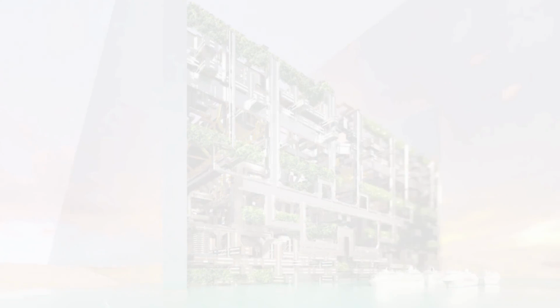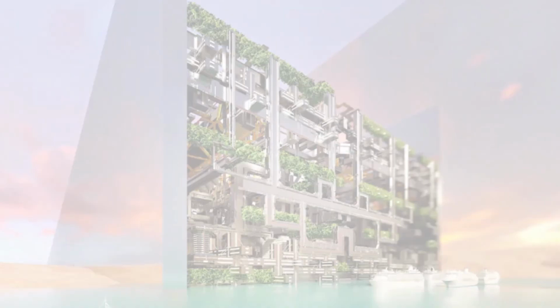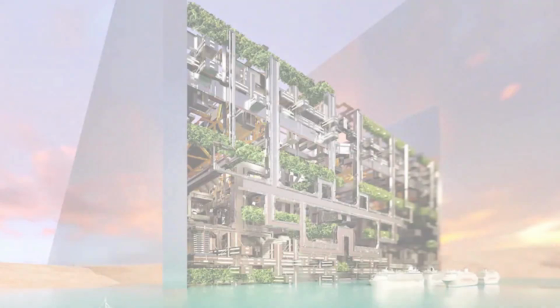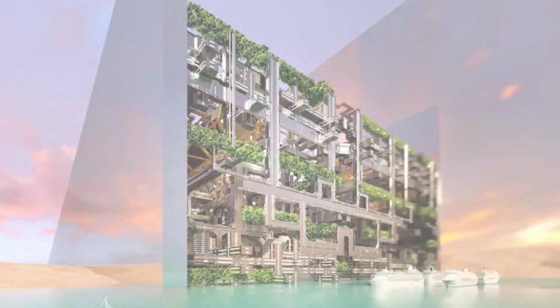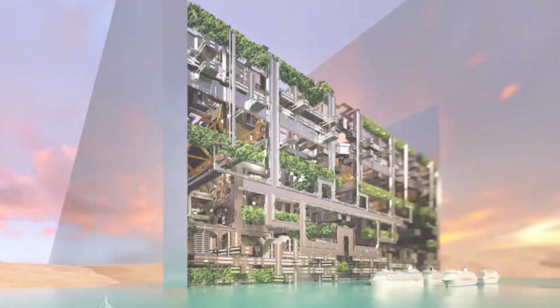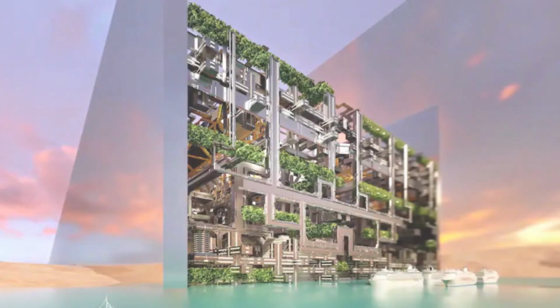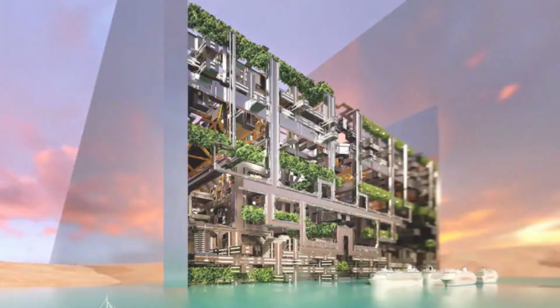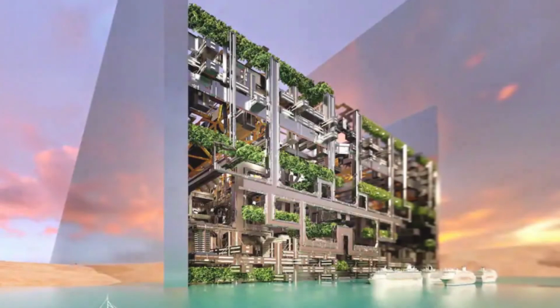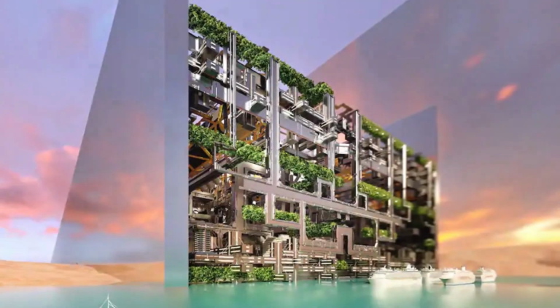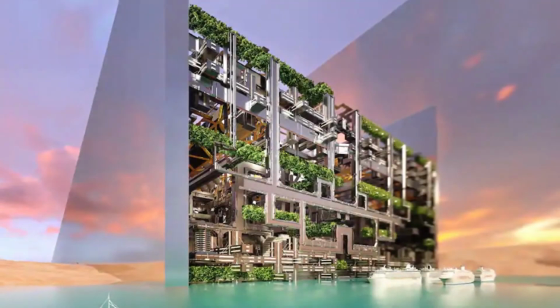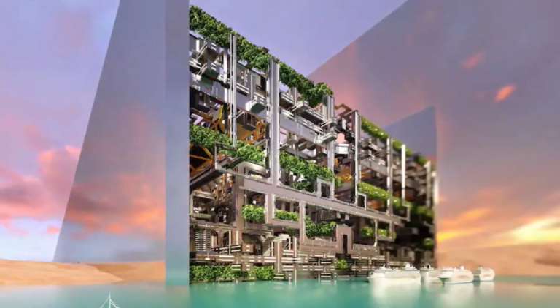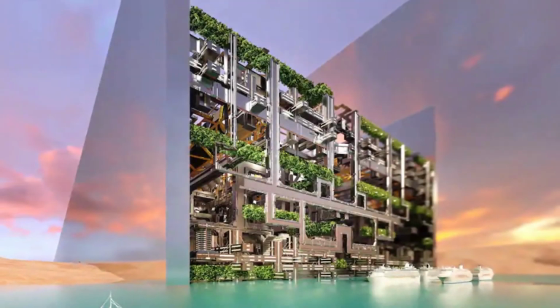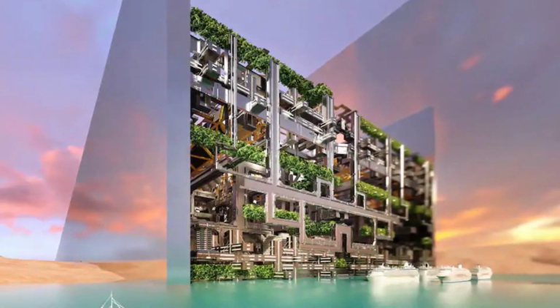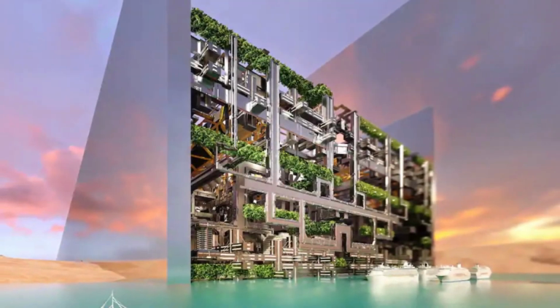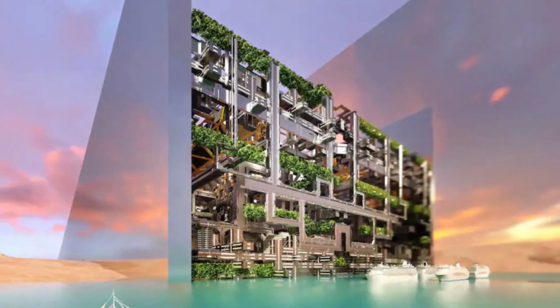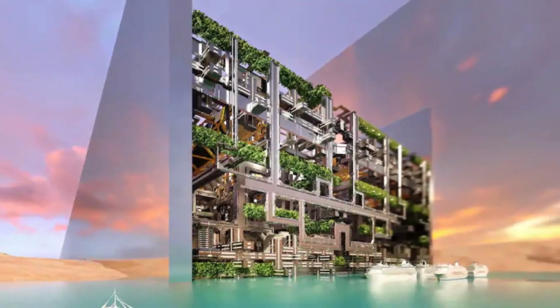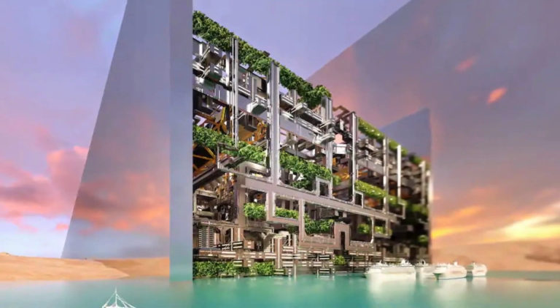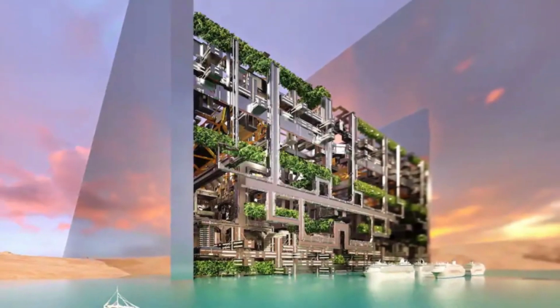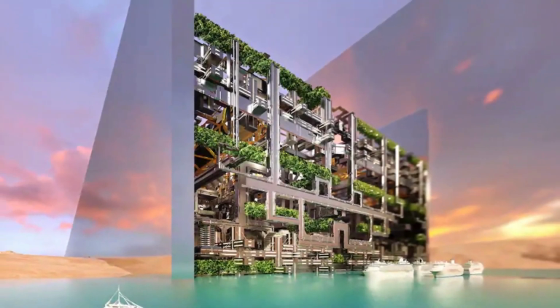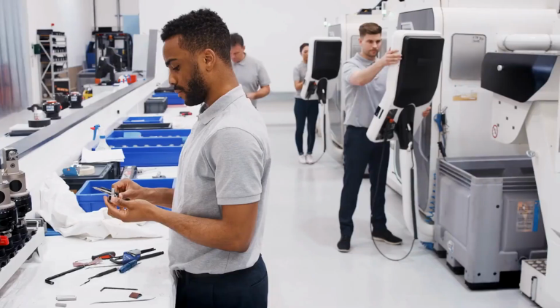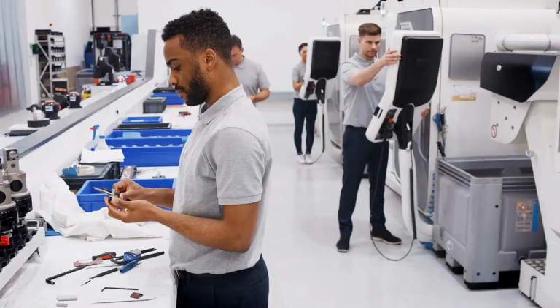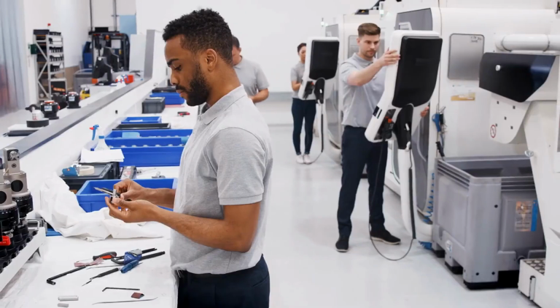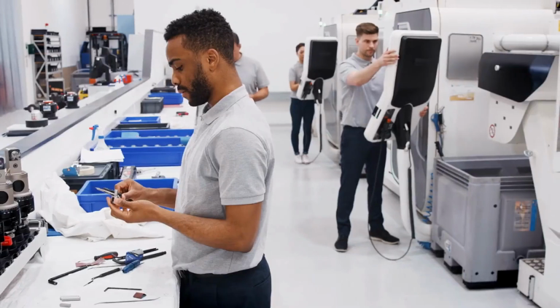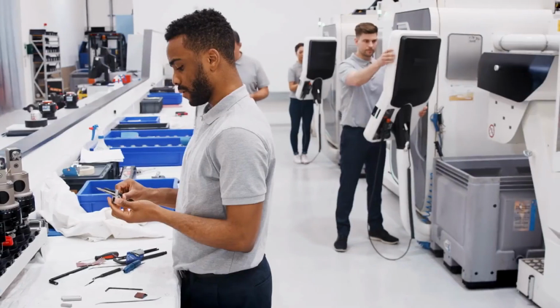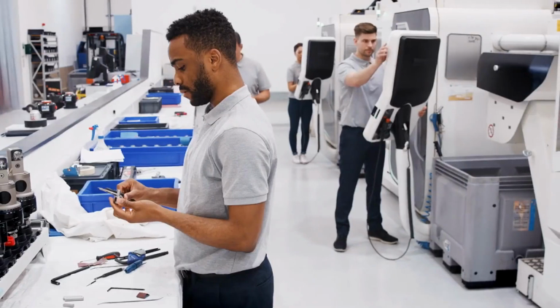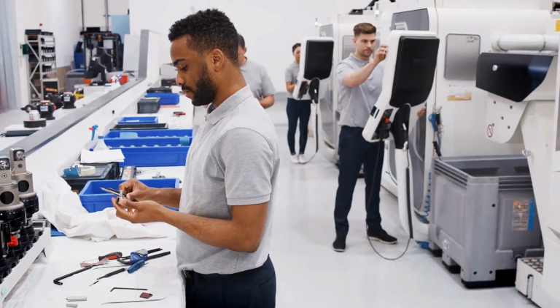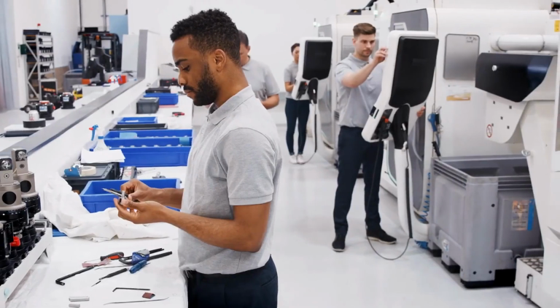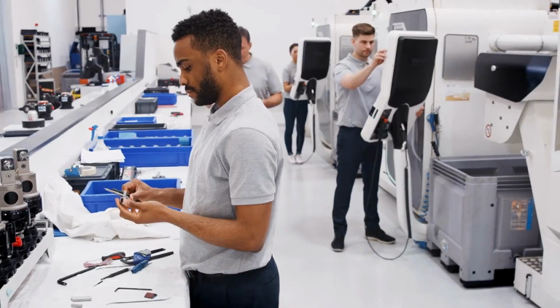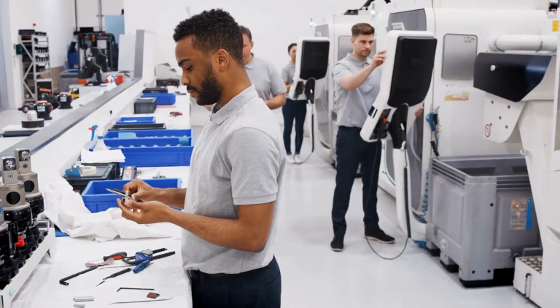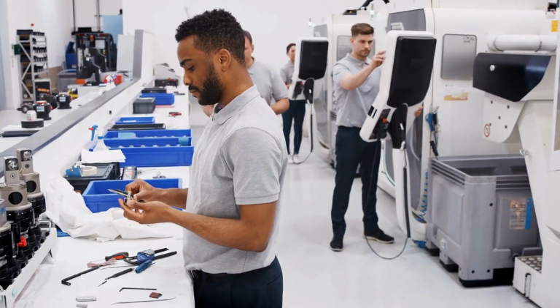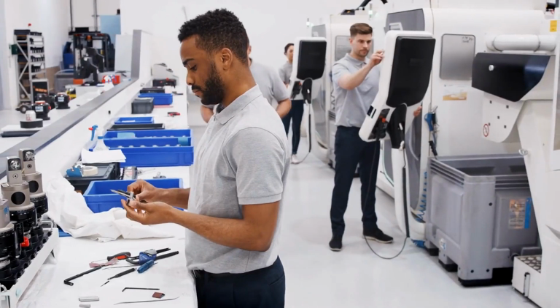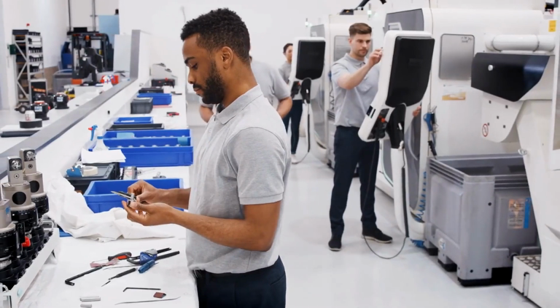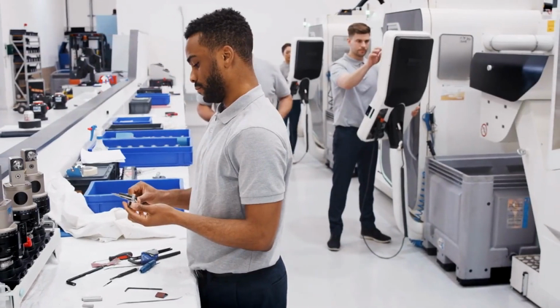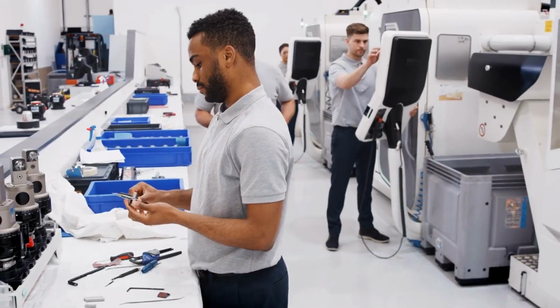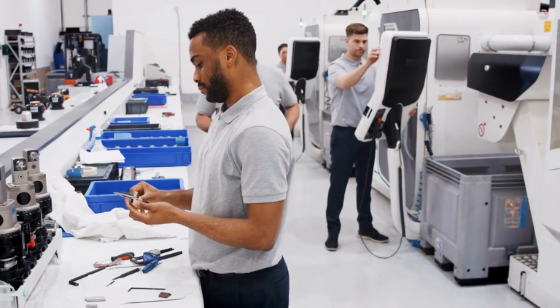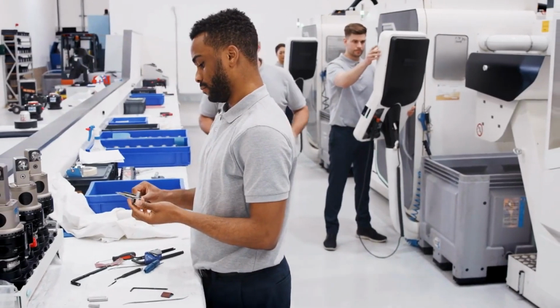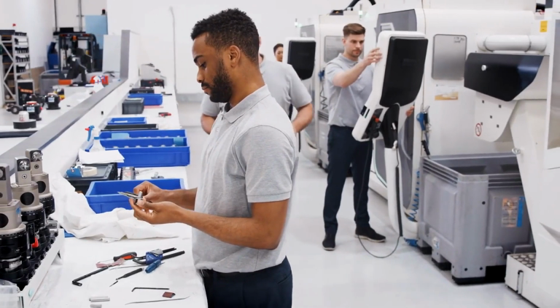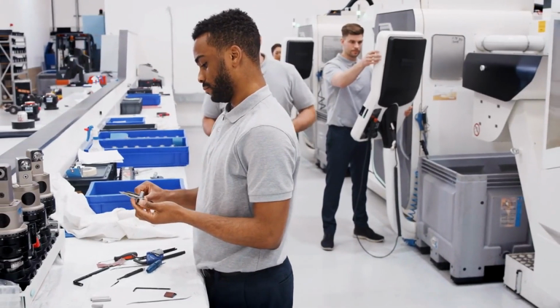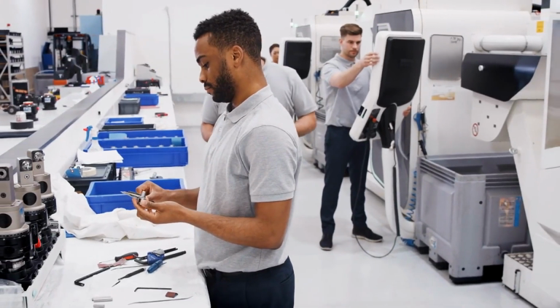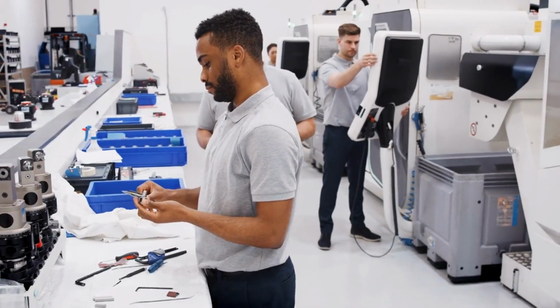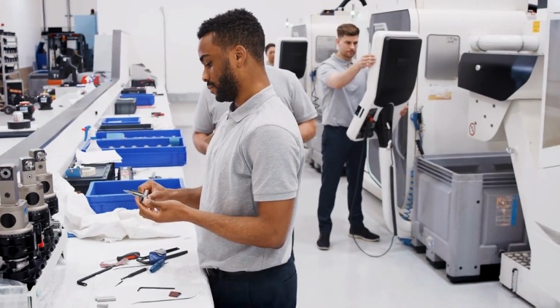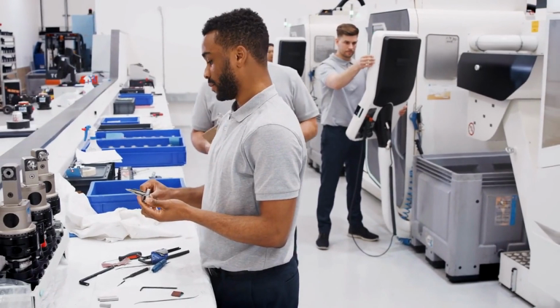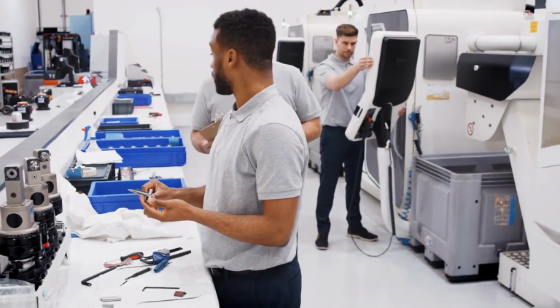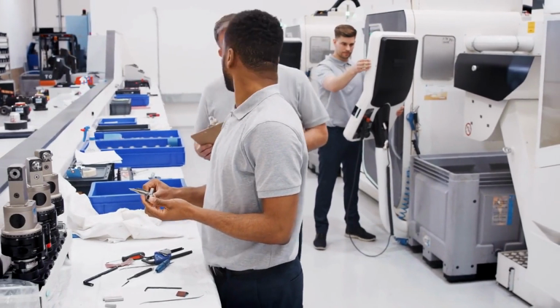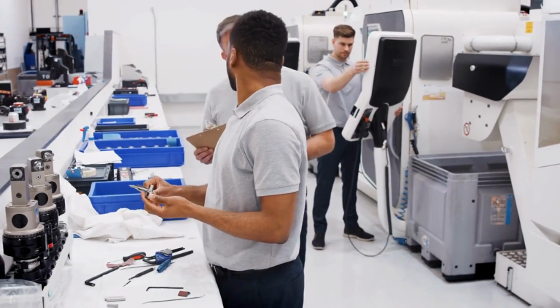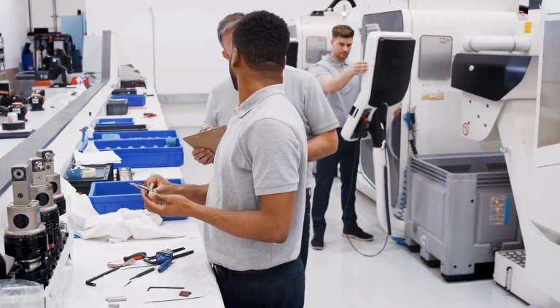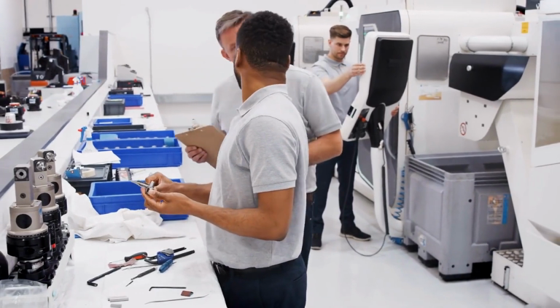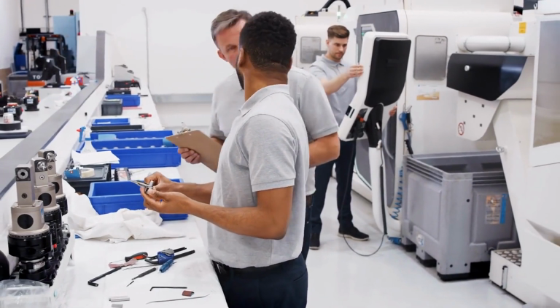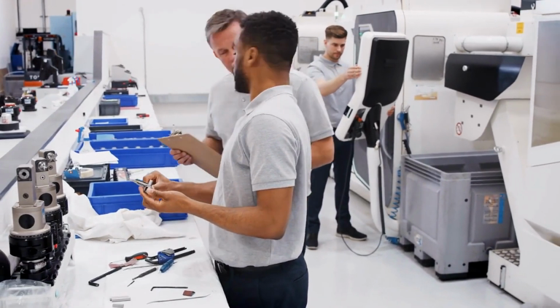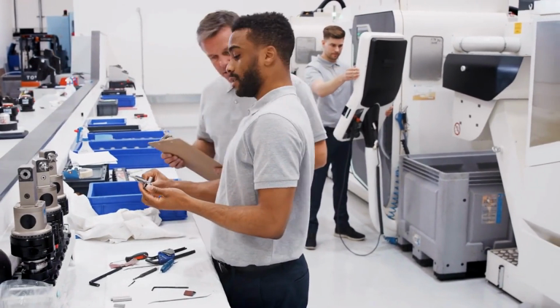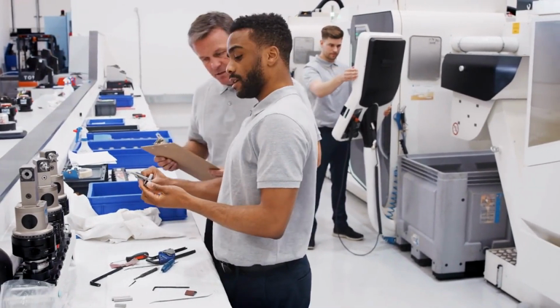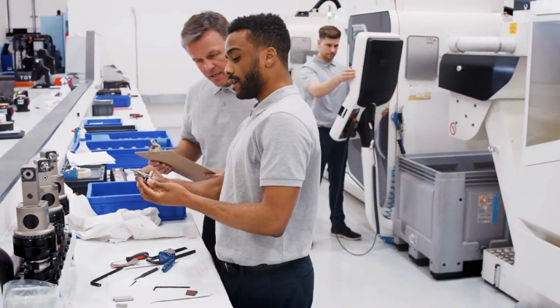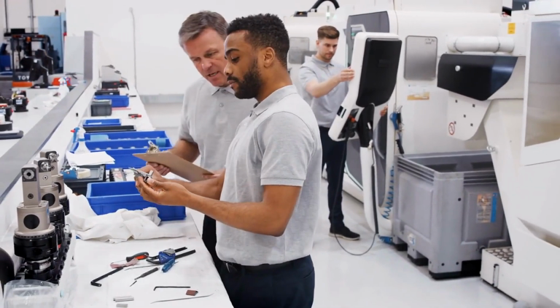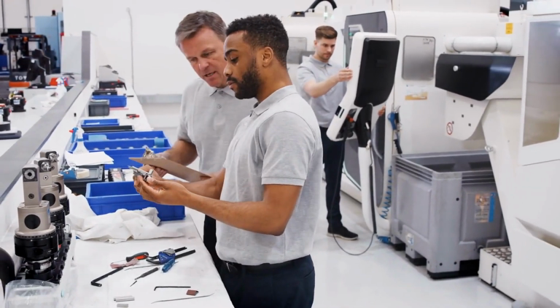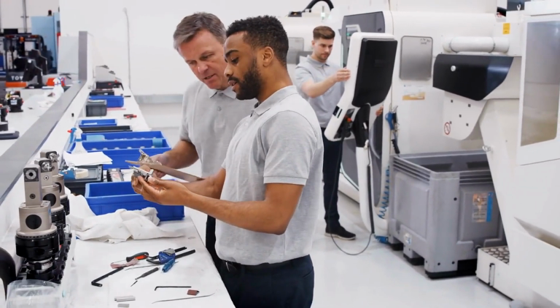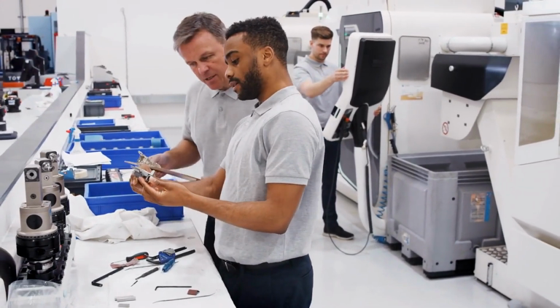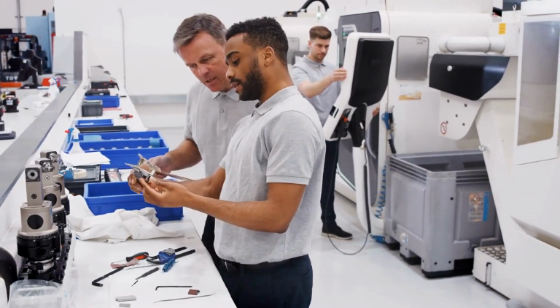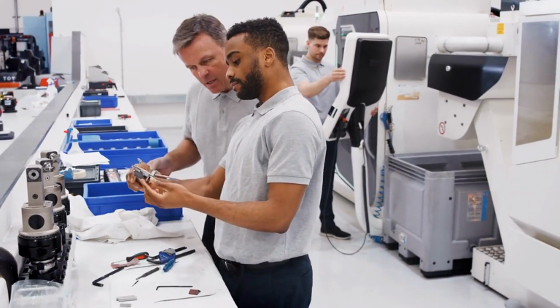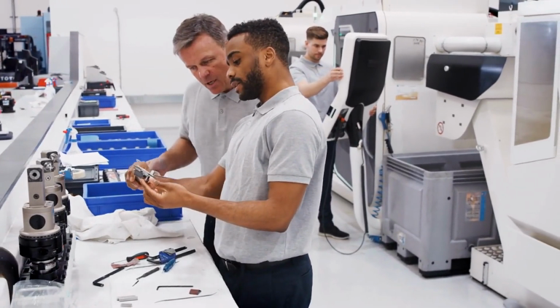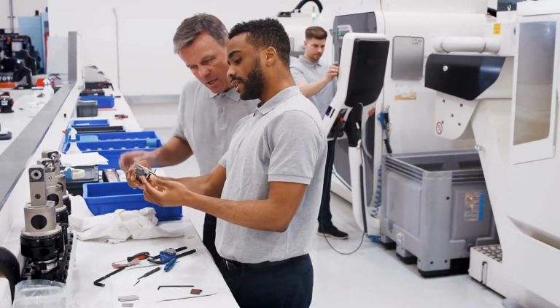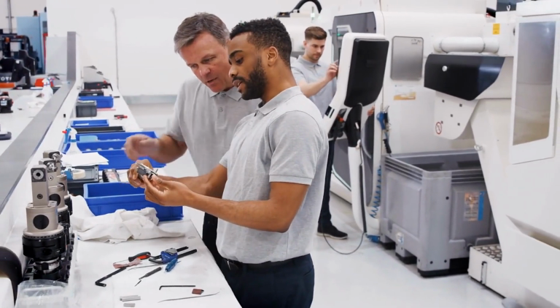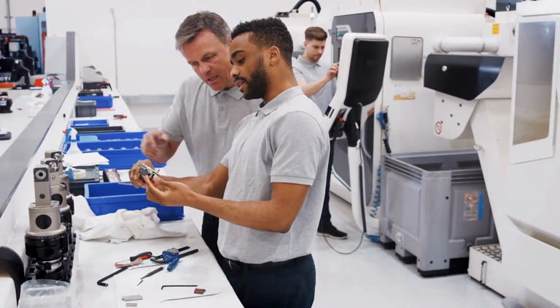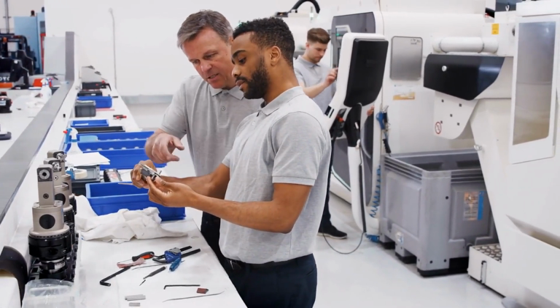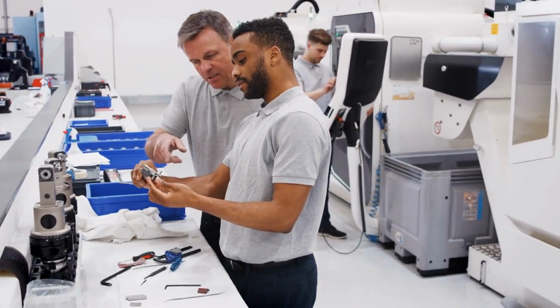Welcome to Sartek YouTube channel. In today's video, we shall be taking a look at the top world mega projects that you need to know in this year 2024.